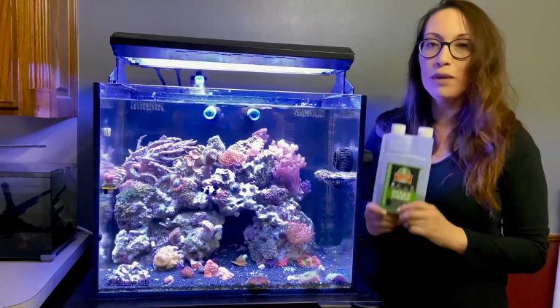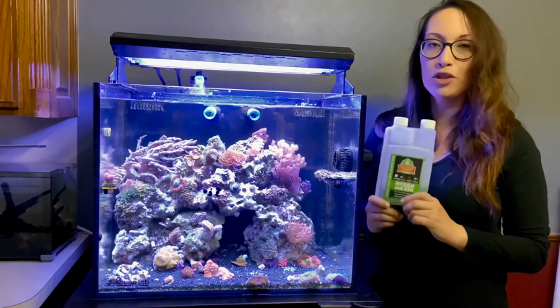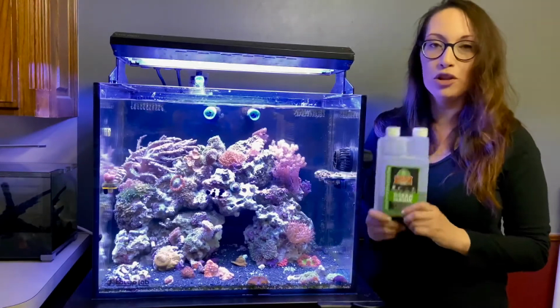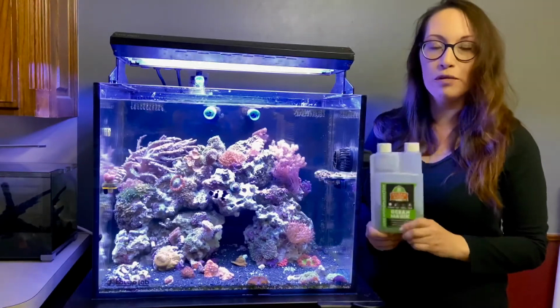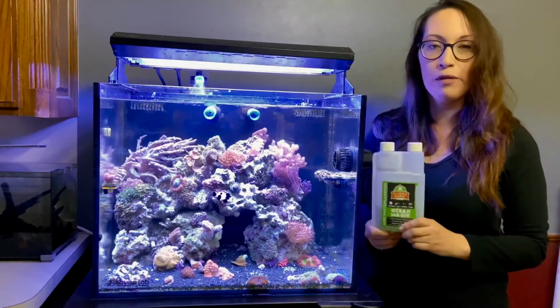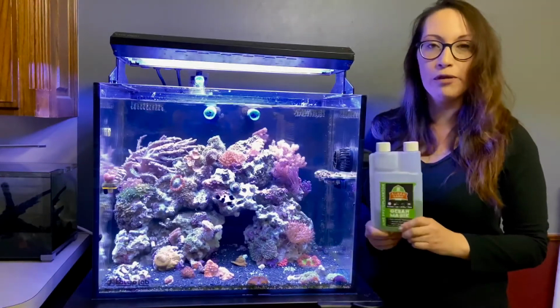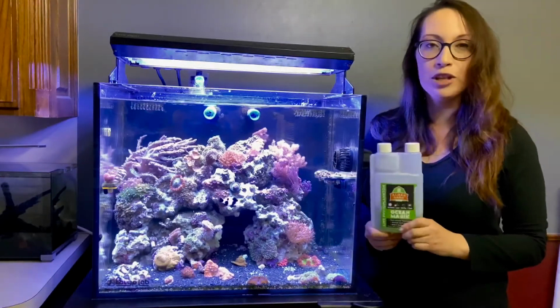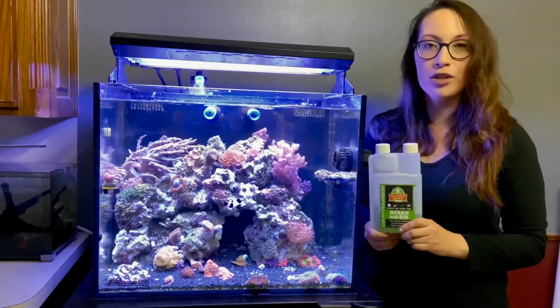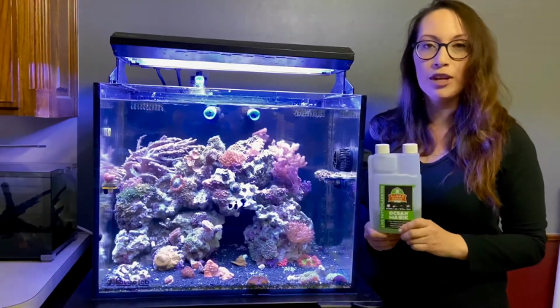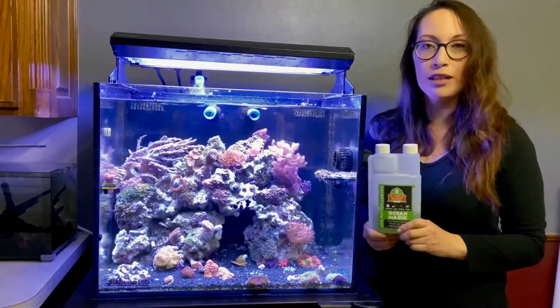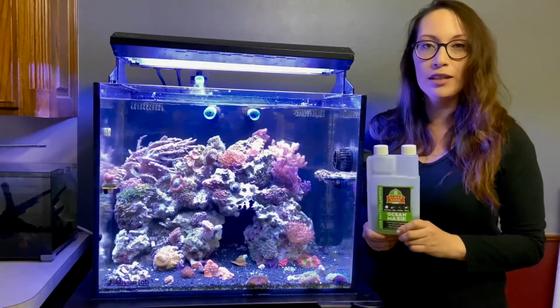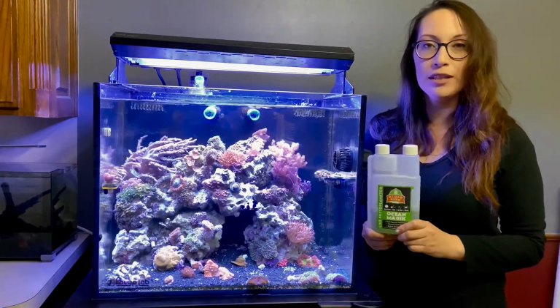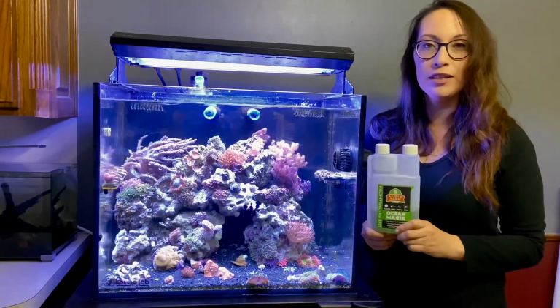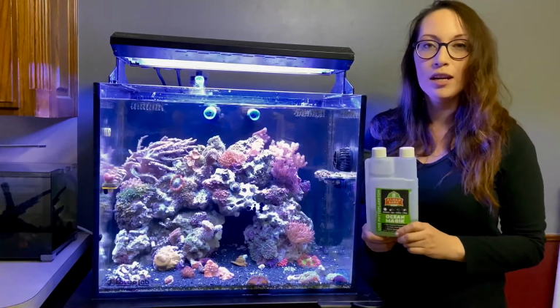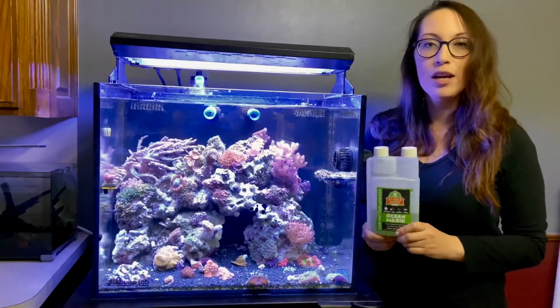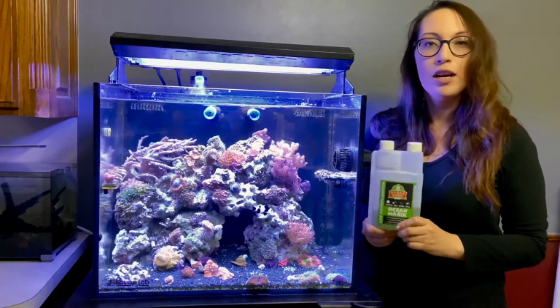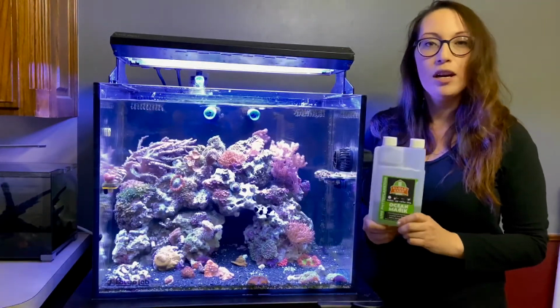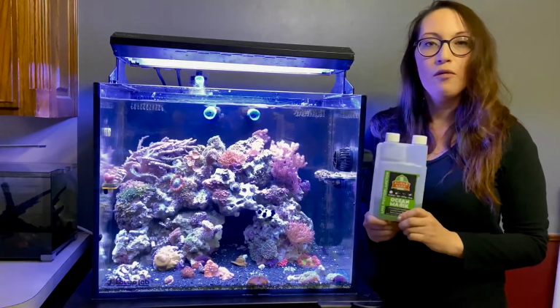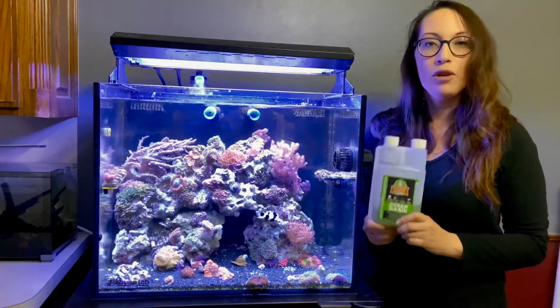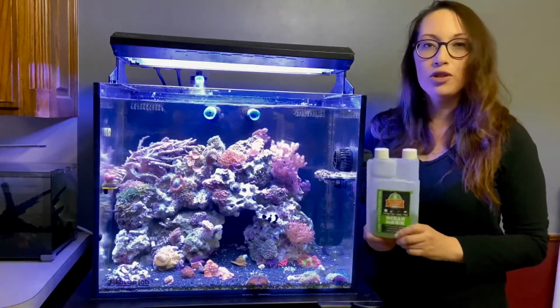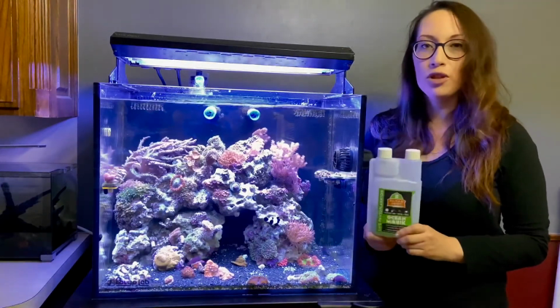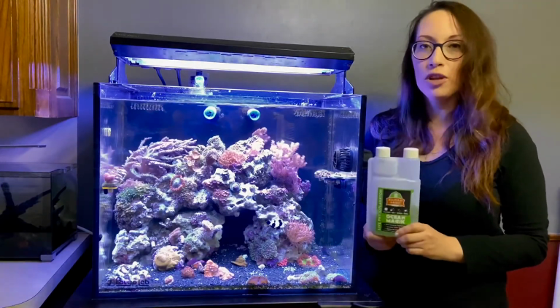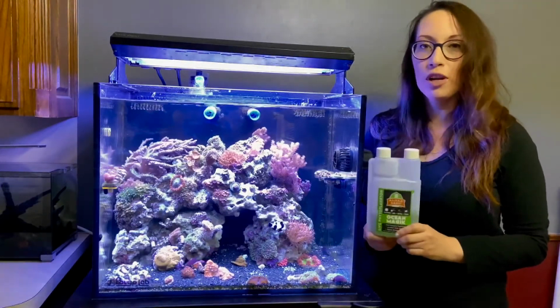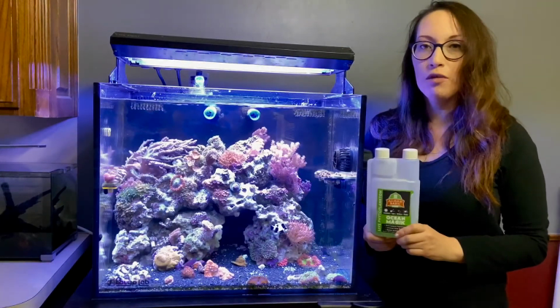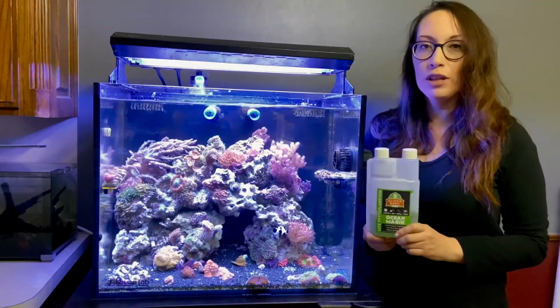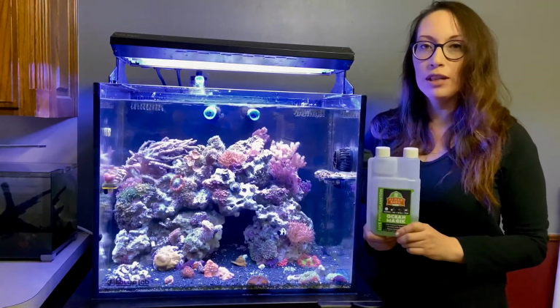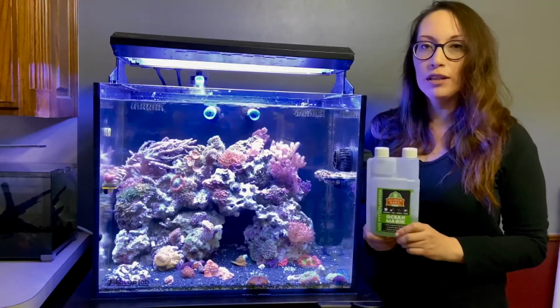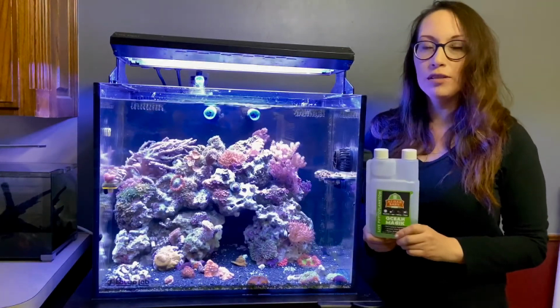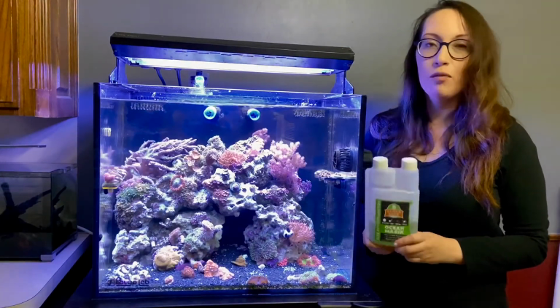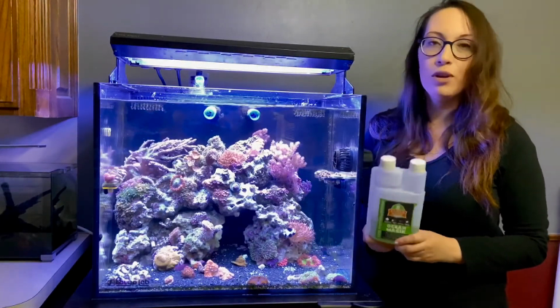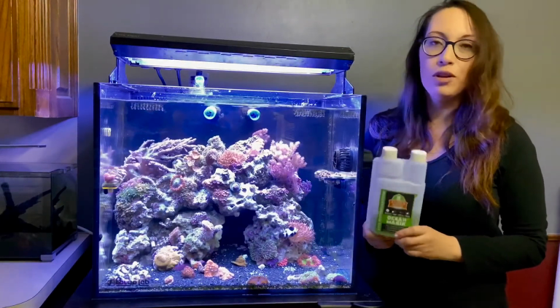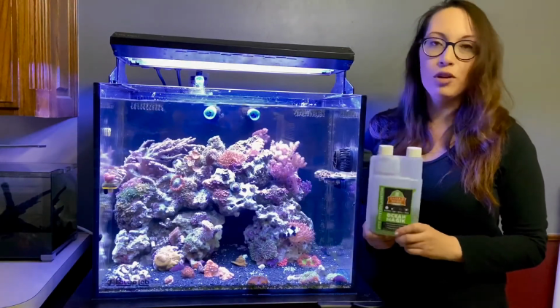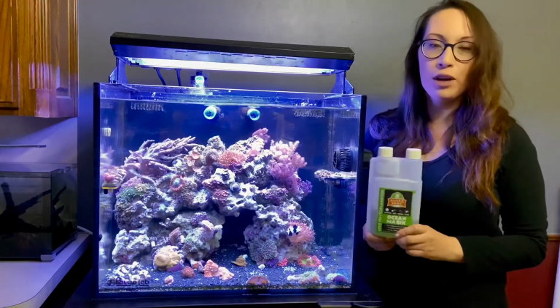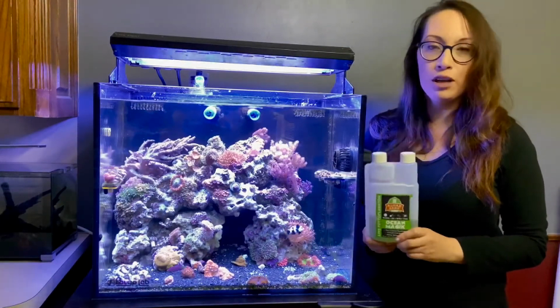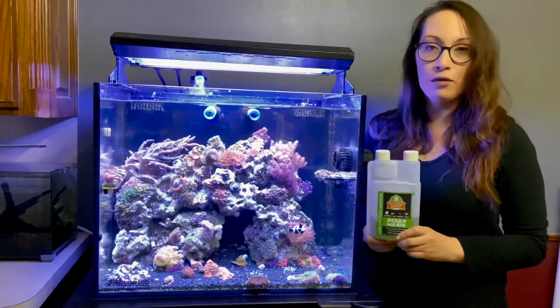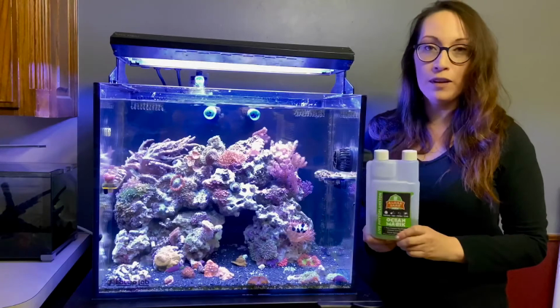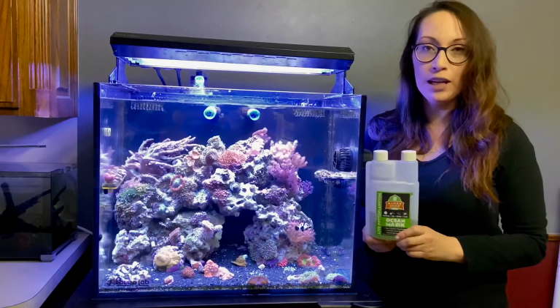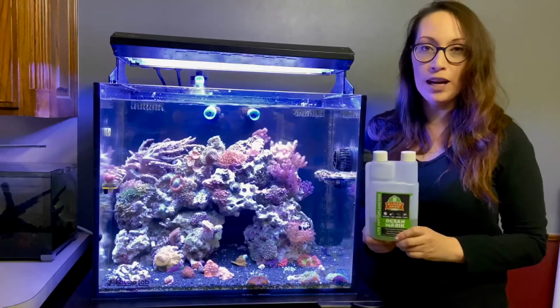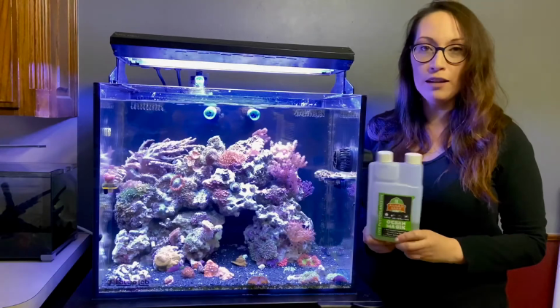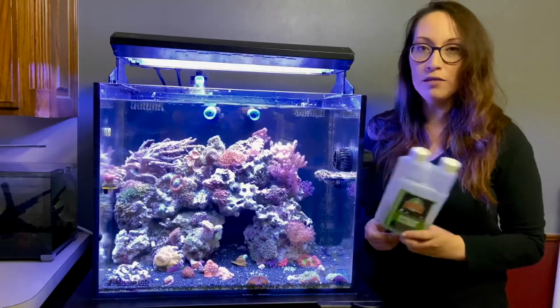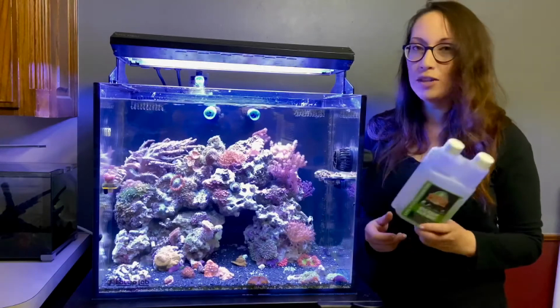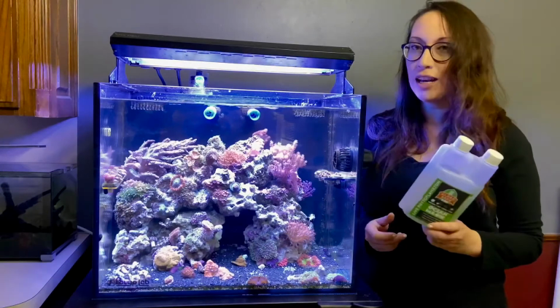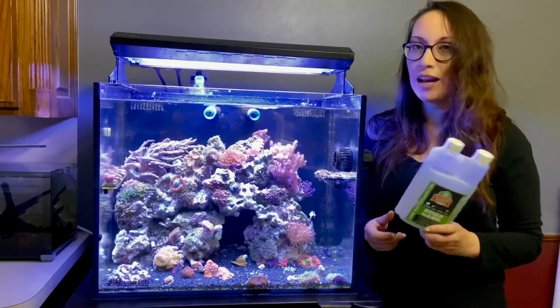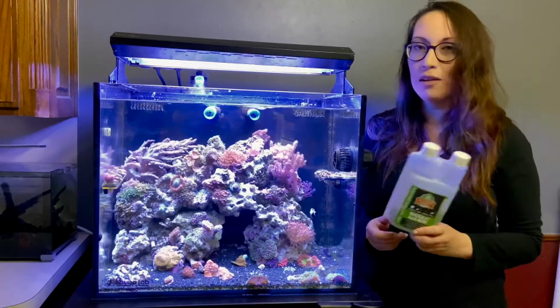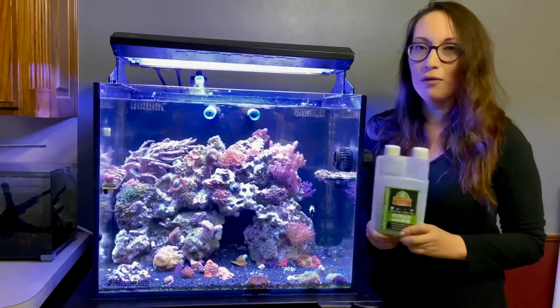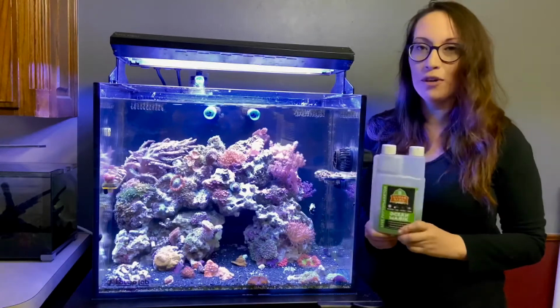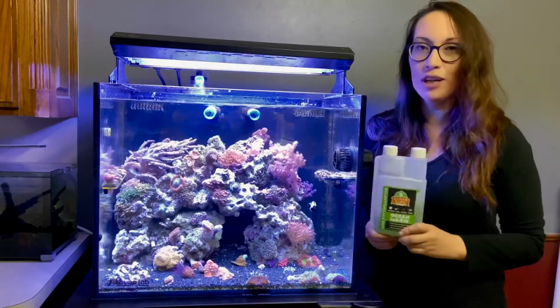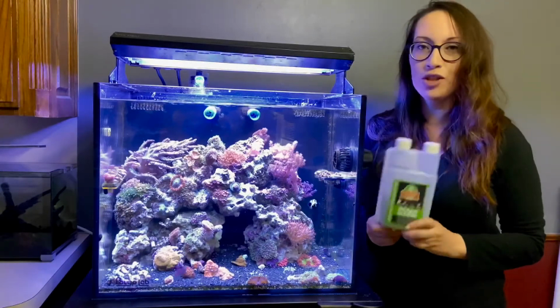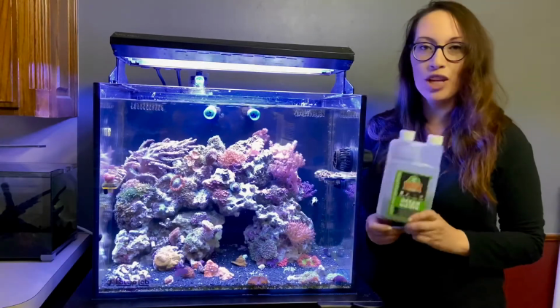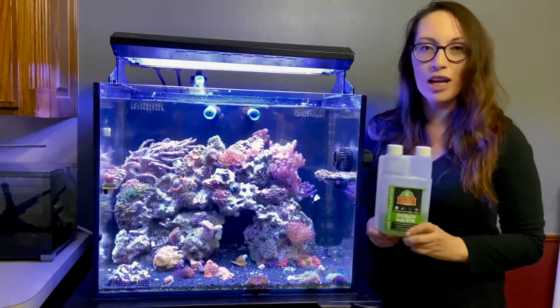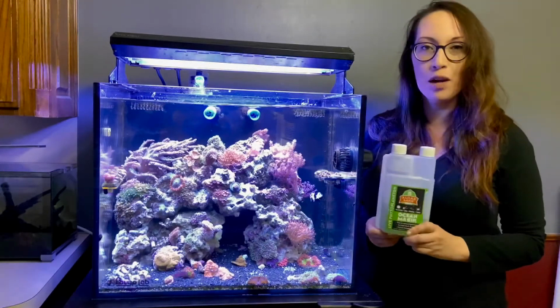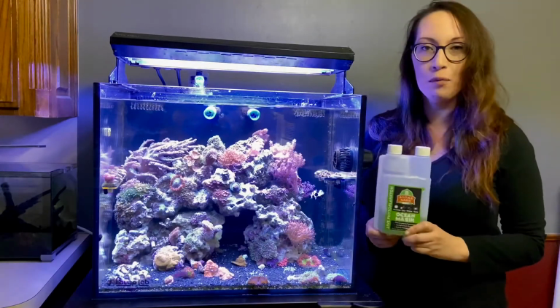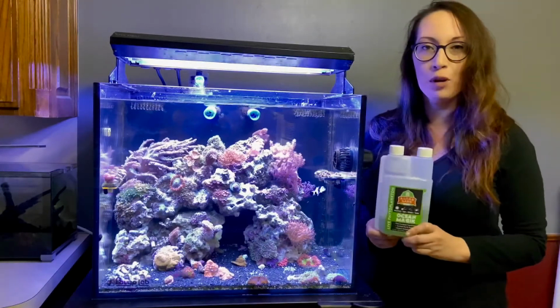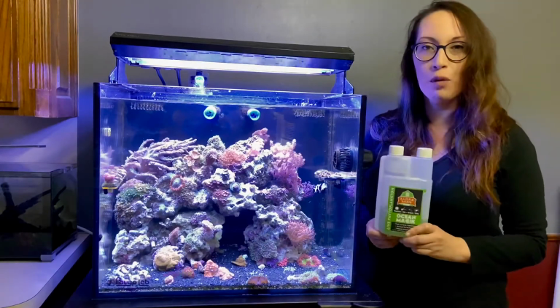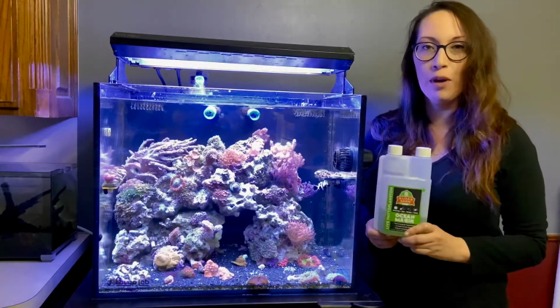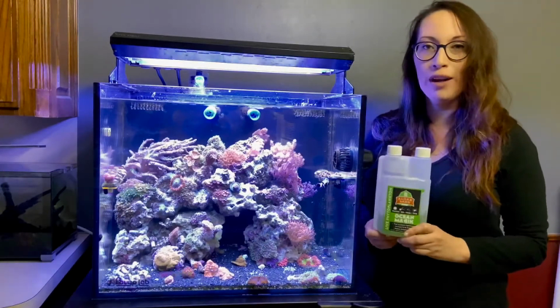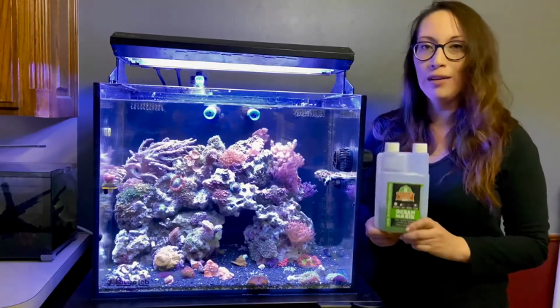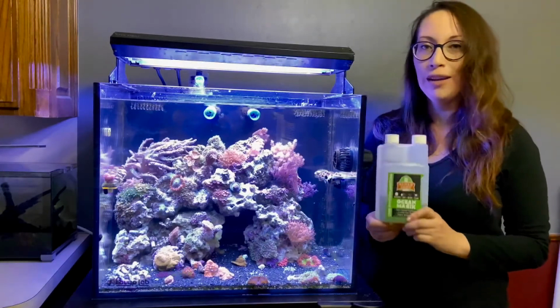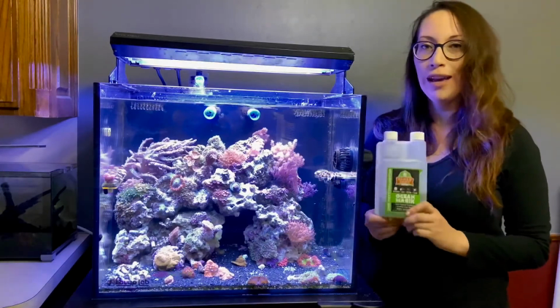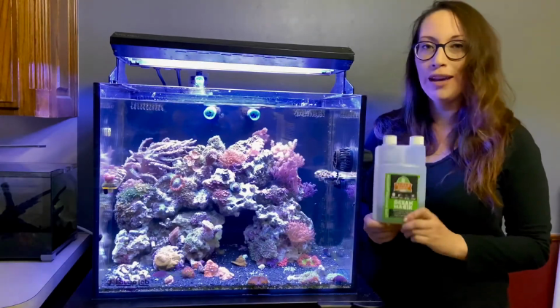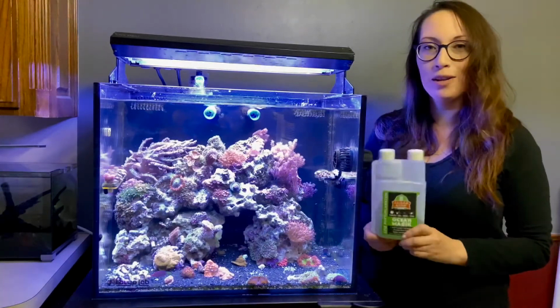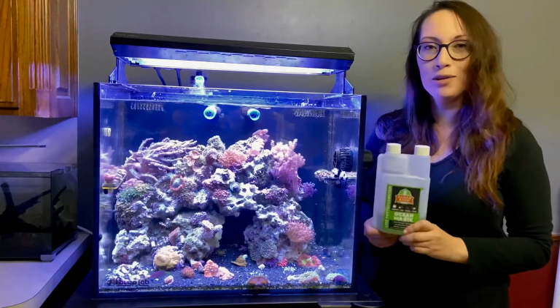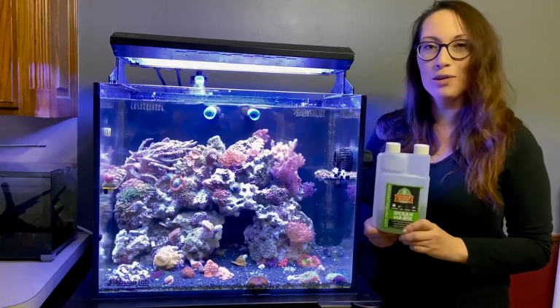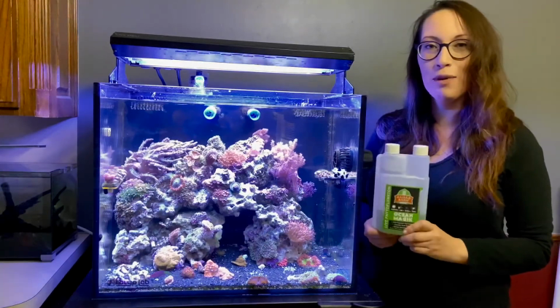Make sure you refrigerate this. Once you're done with it, when you're ready to feed again, take it out of the fridge, shake it up really well, and dose away.